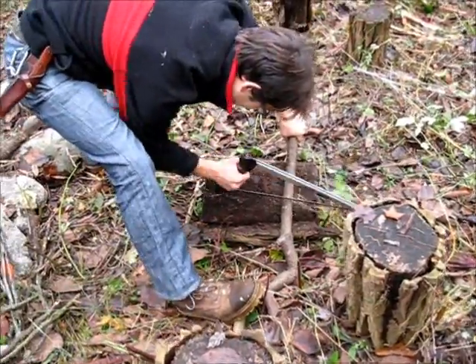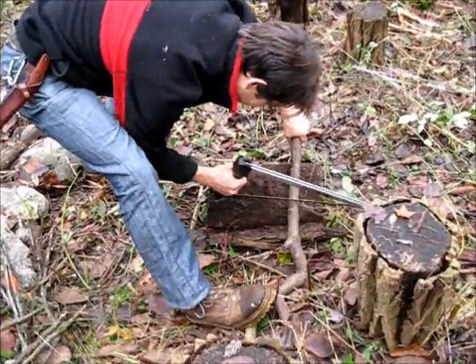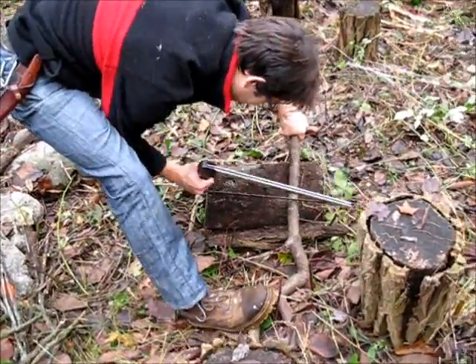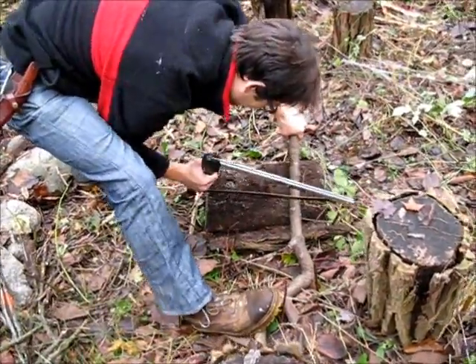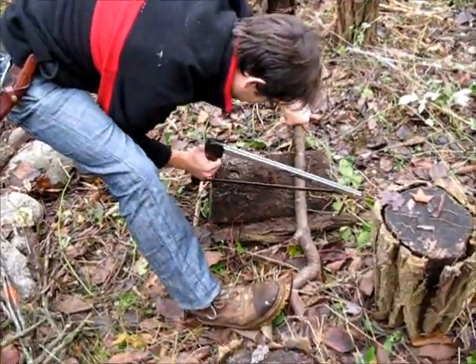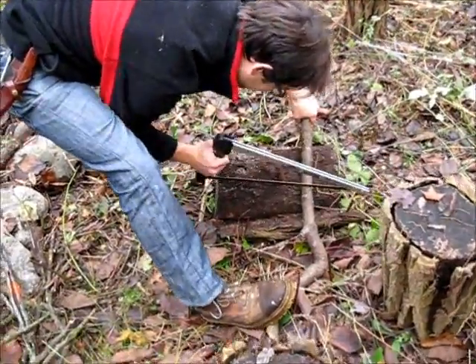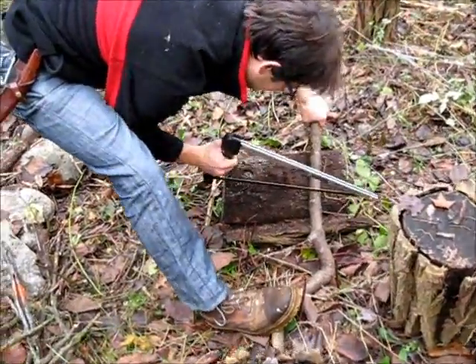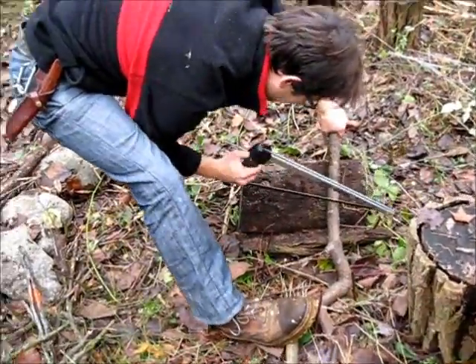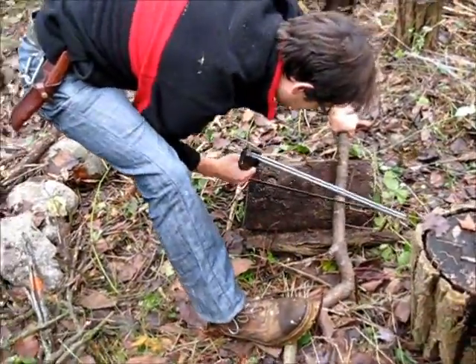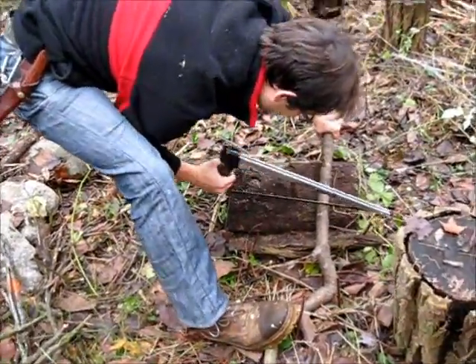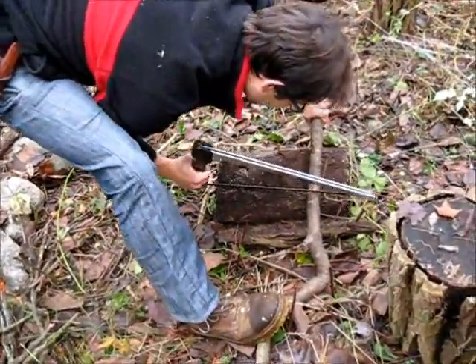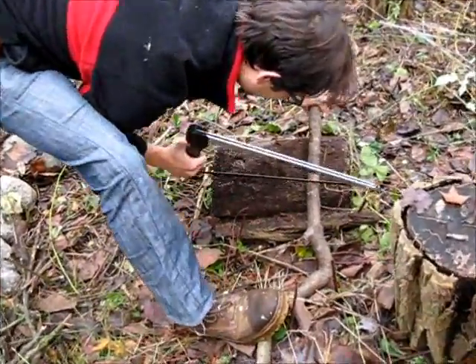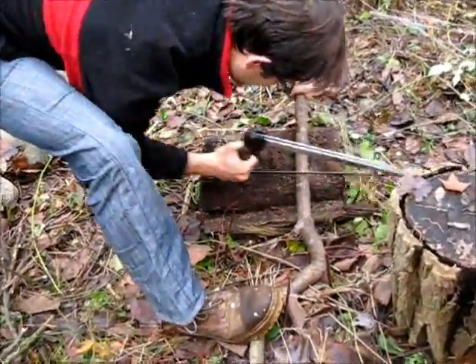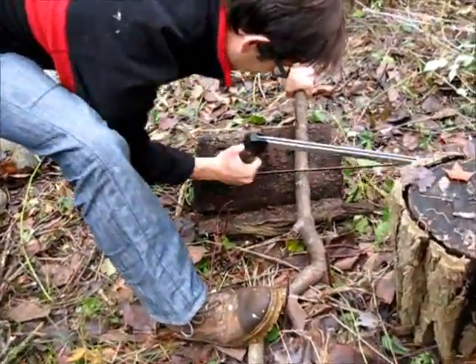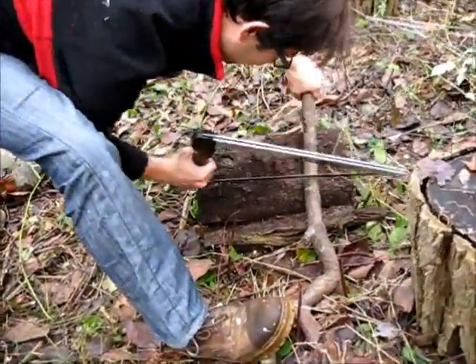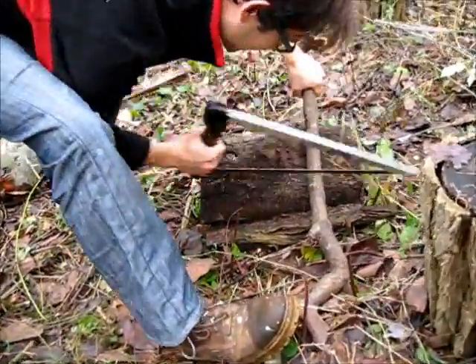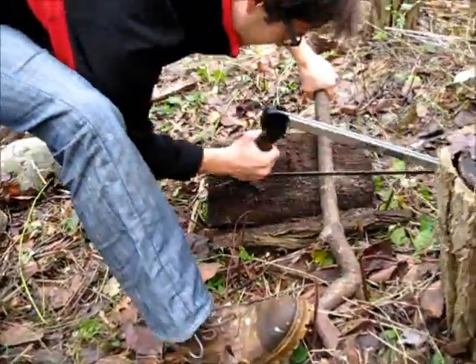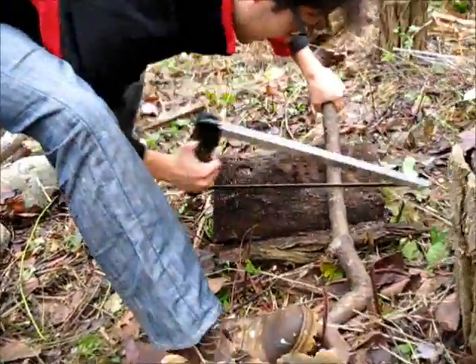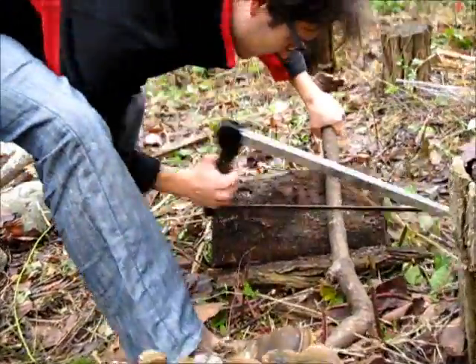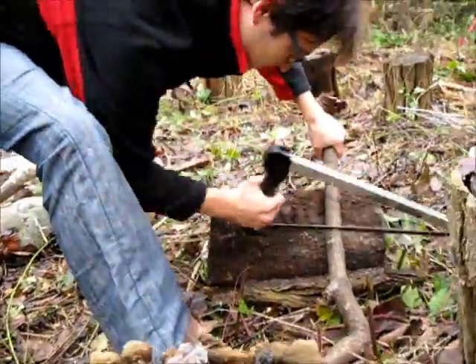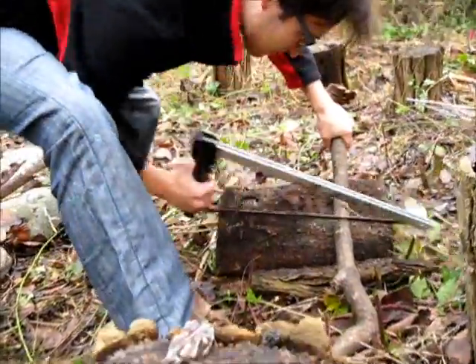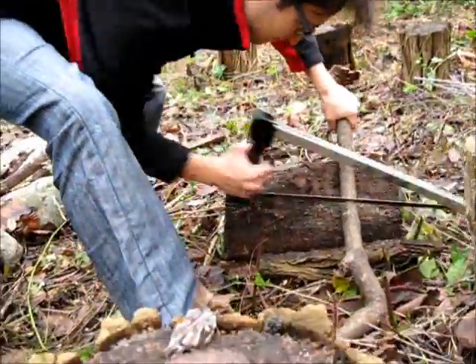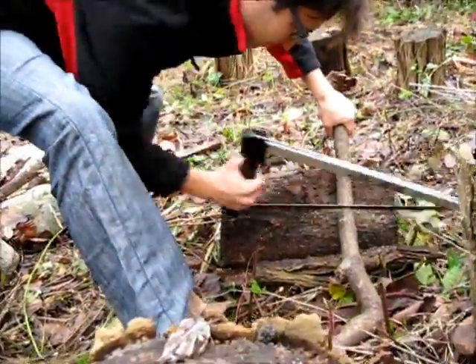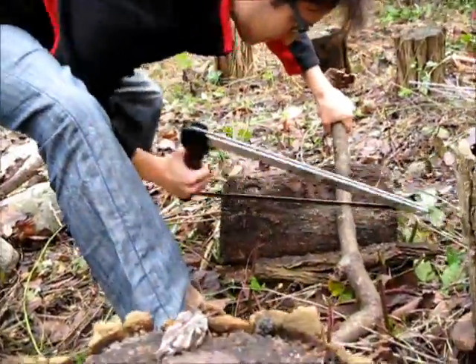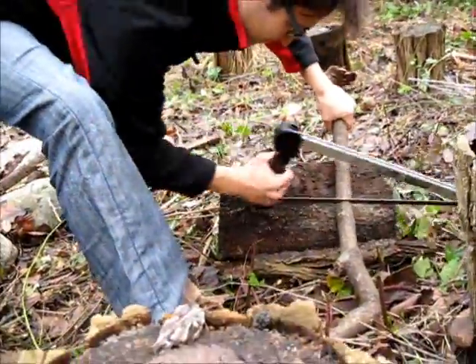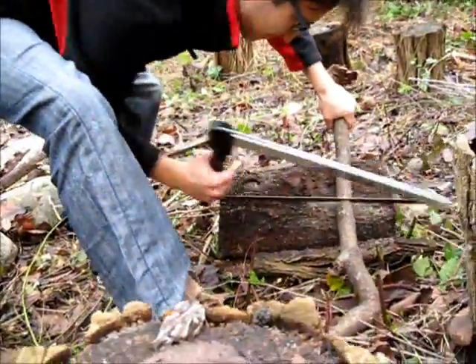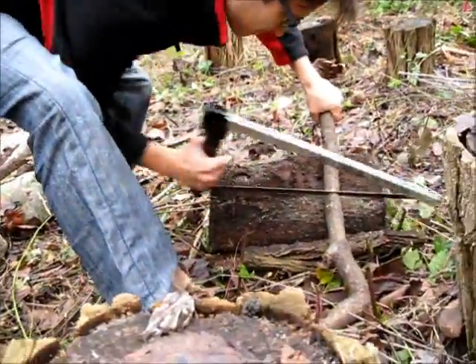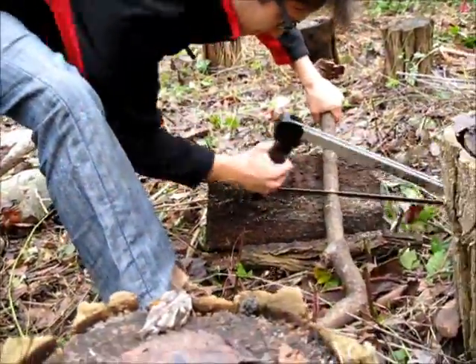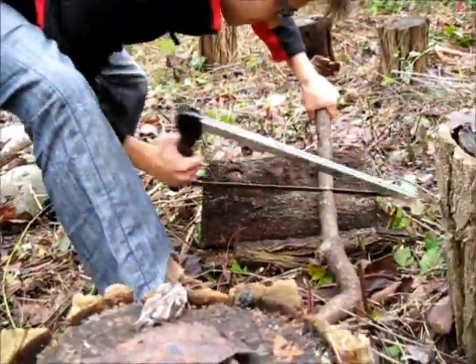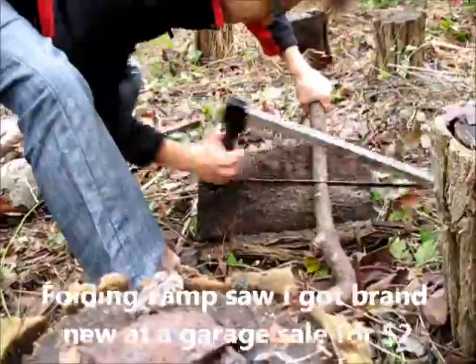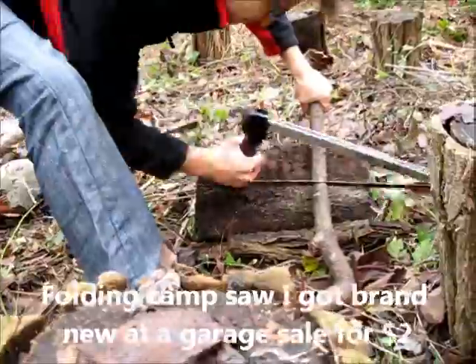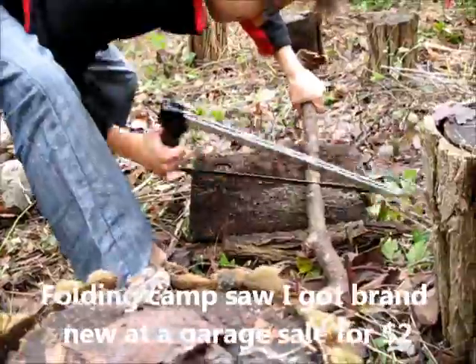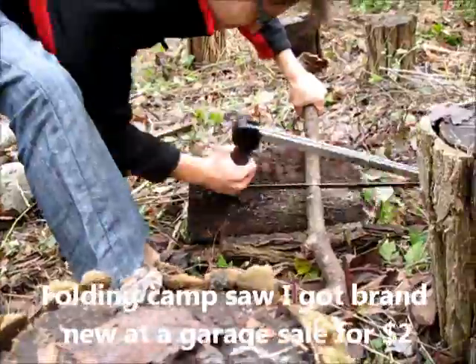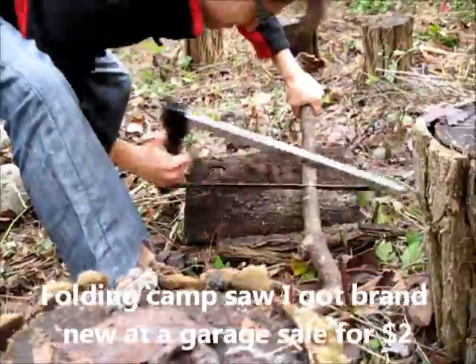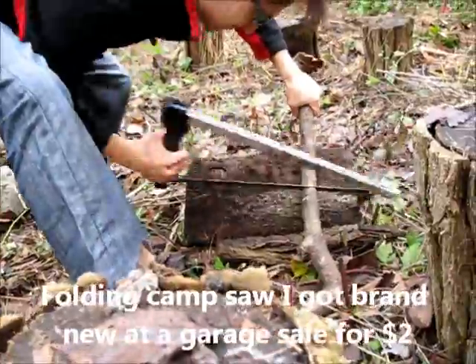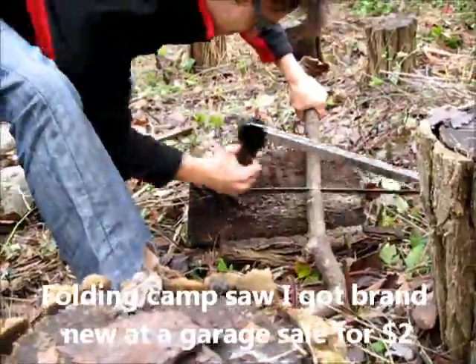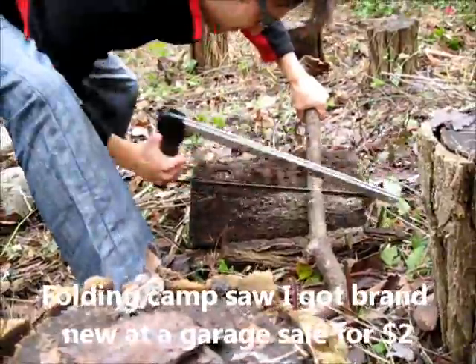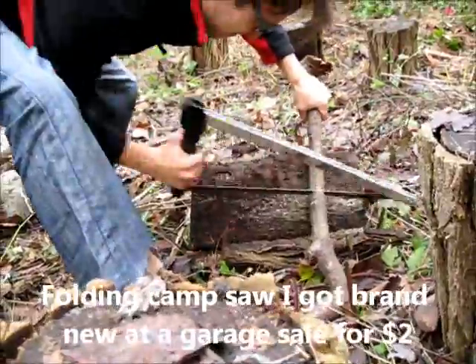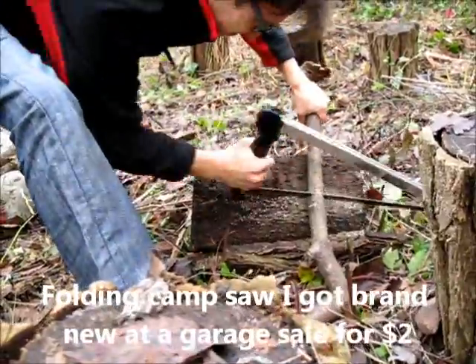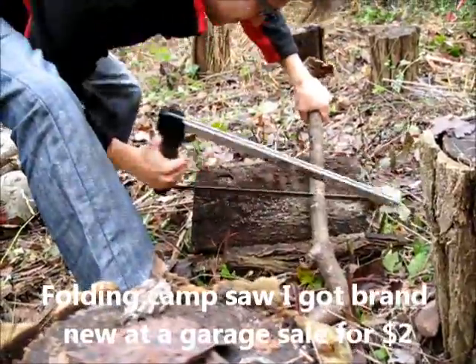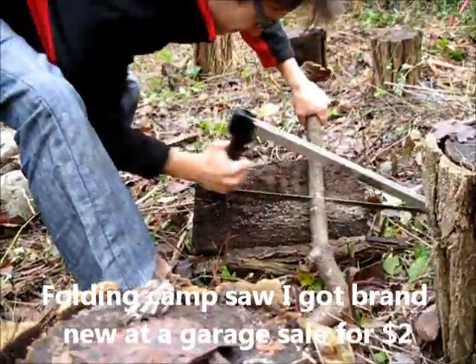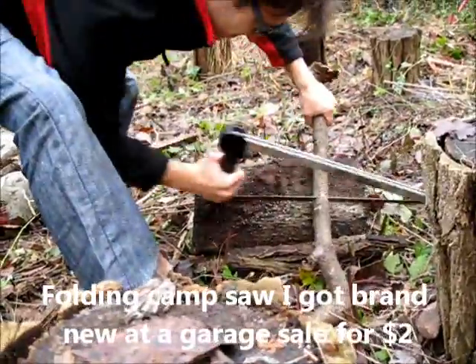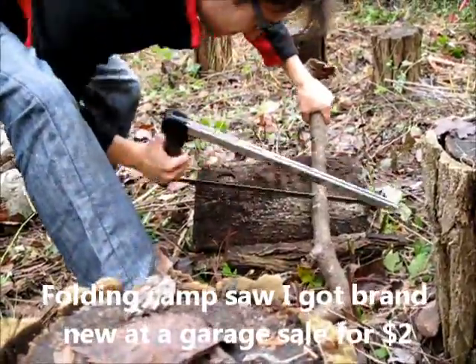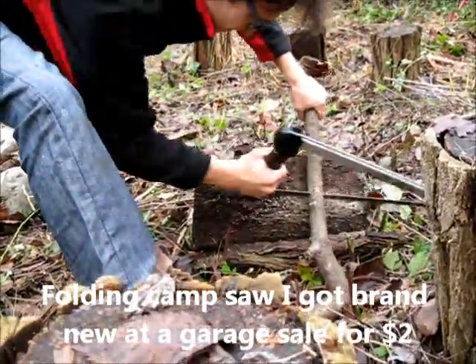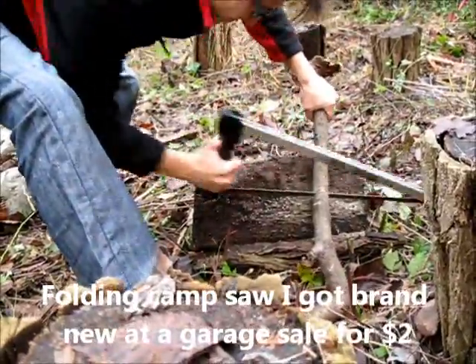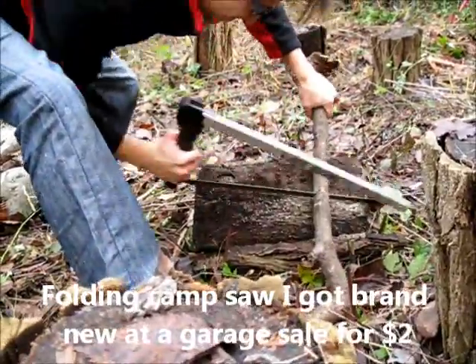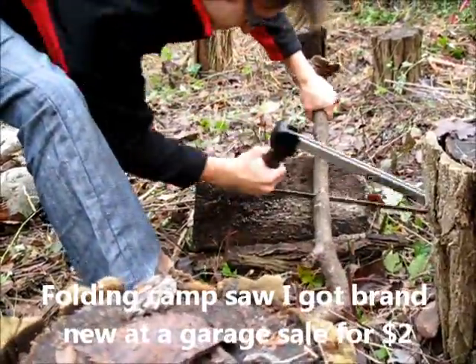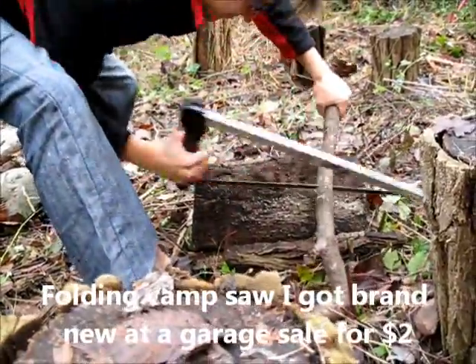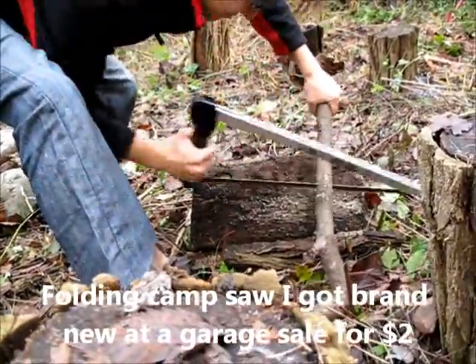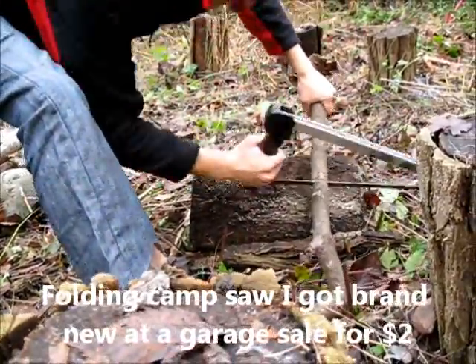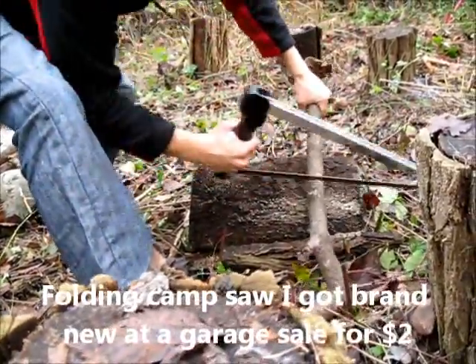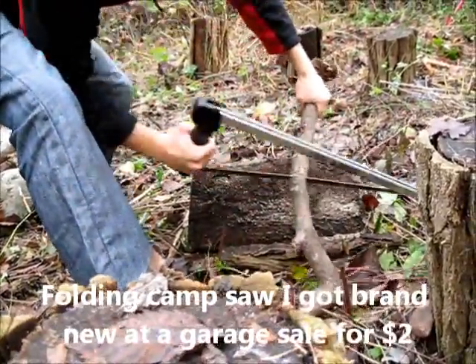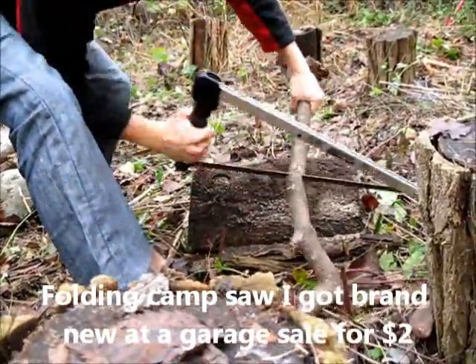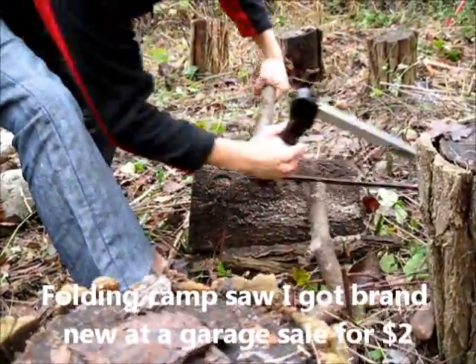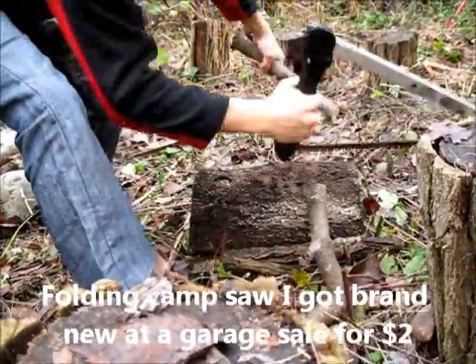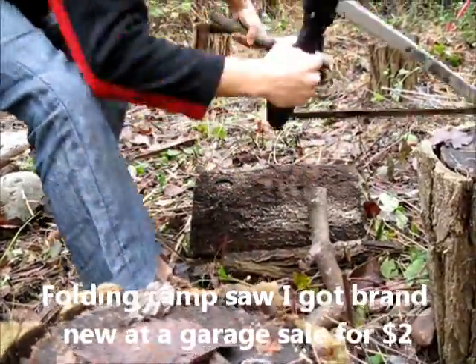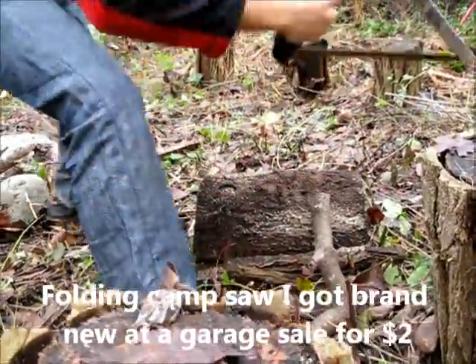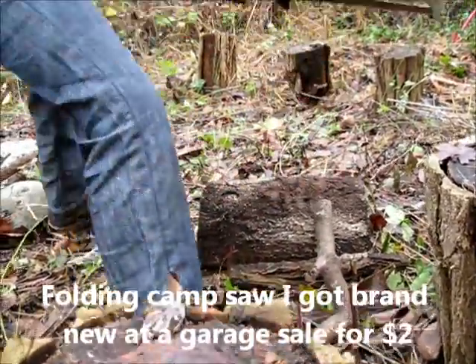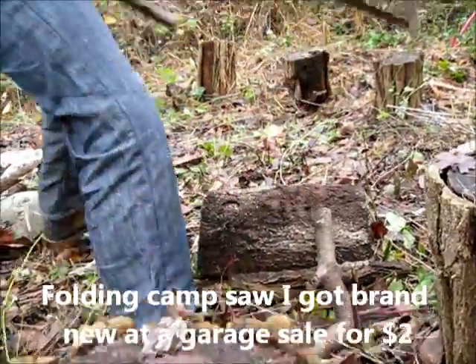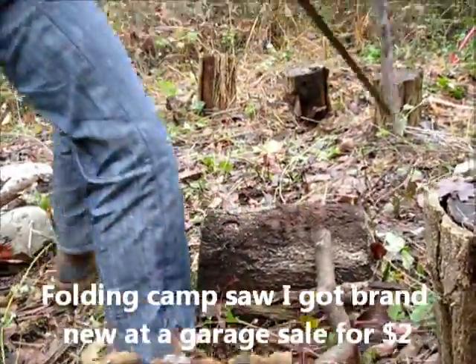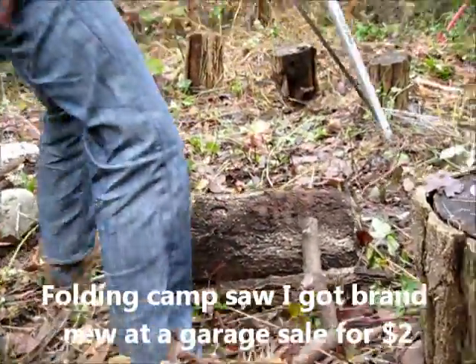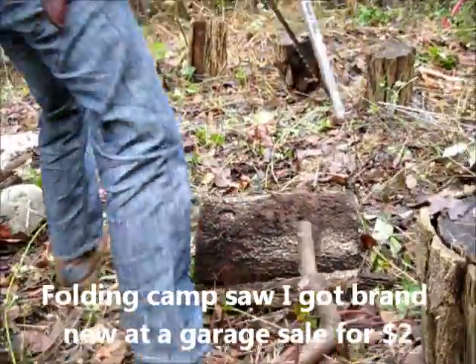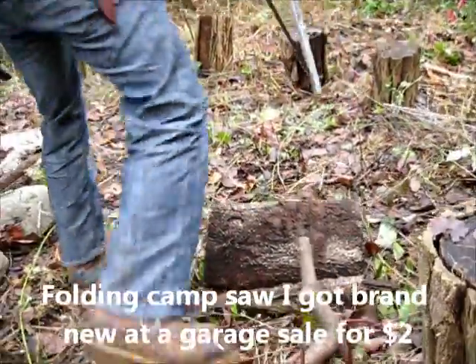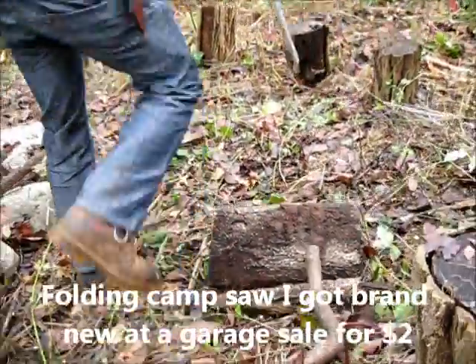Well, this is a good opportunity to try our new camping saw. I got this at a garage sale brand new for $2 — seems to do the job.